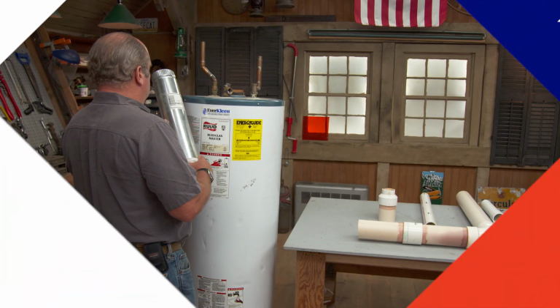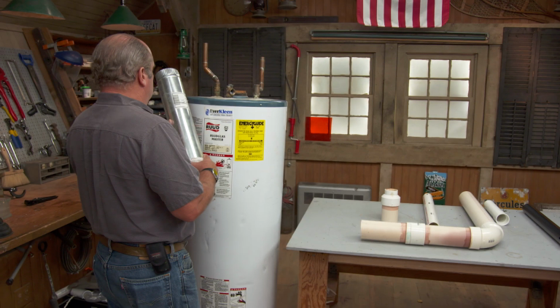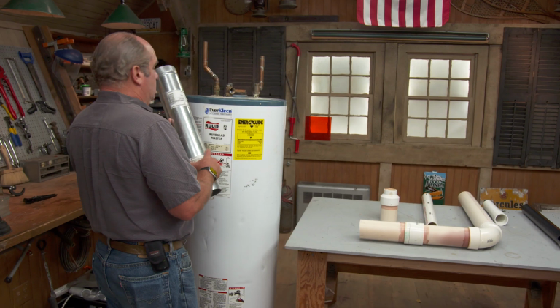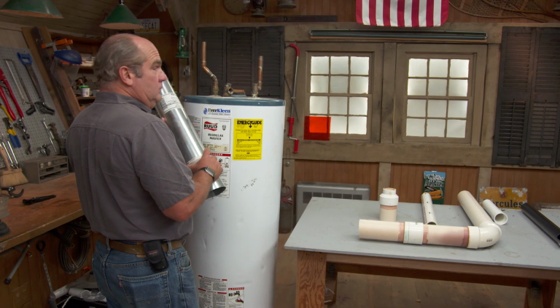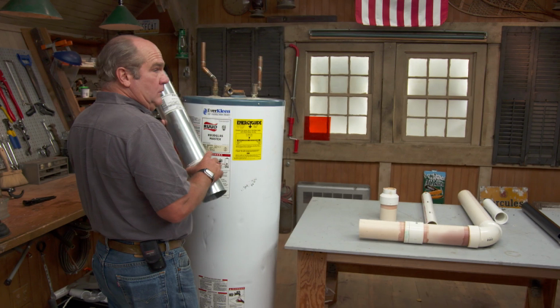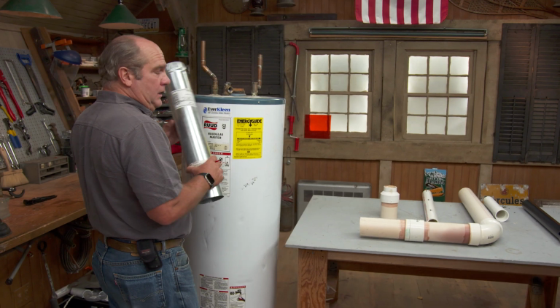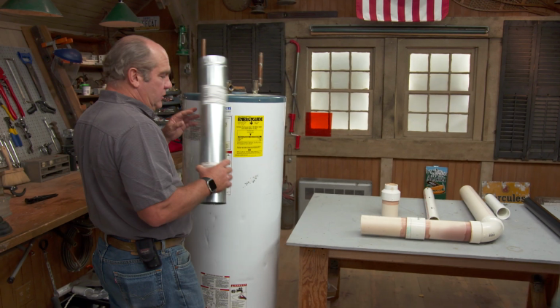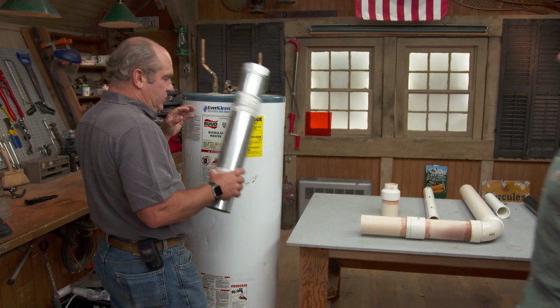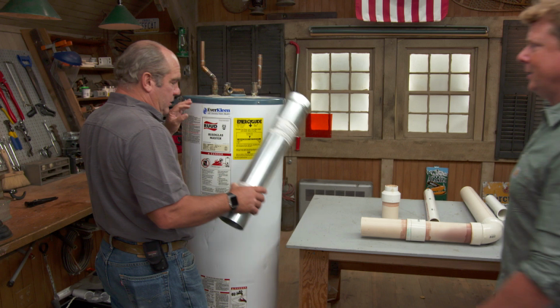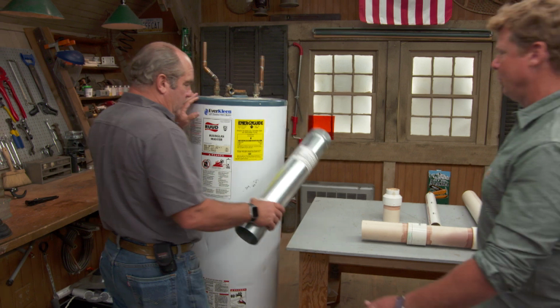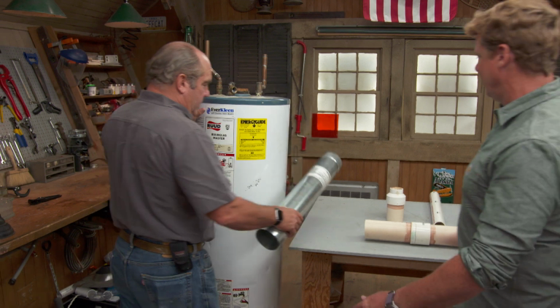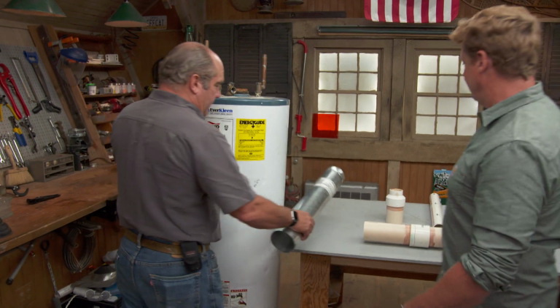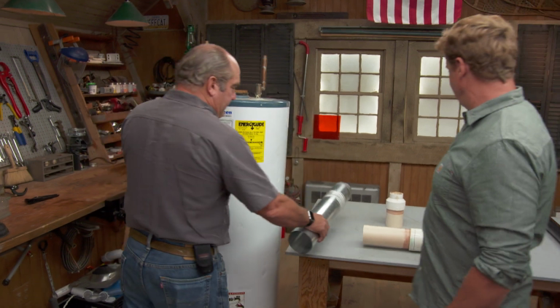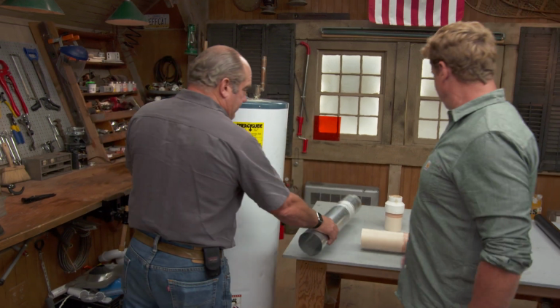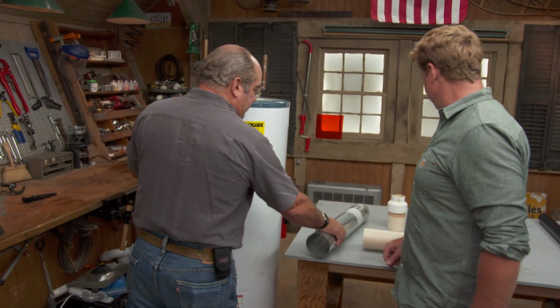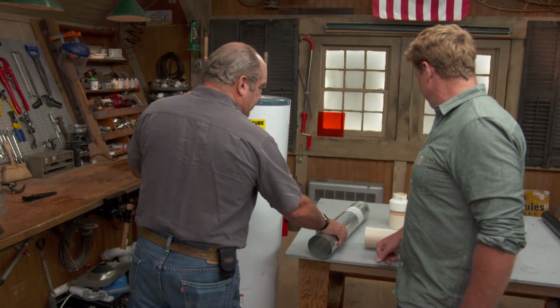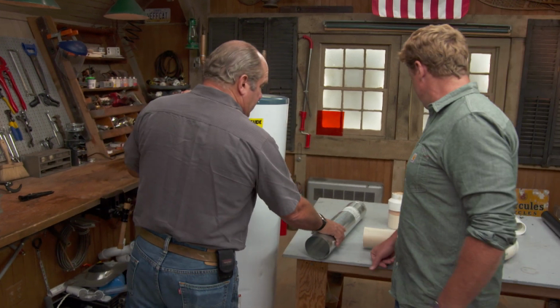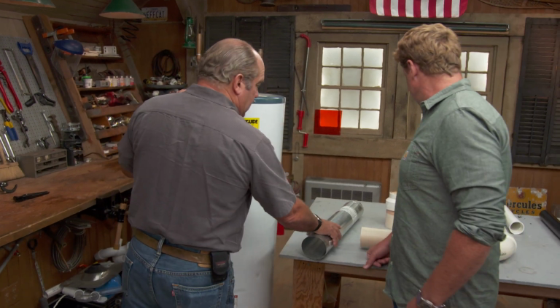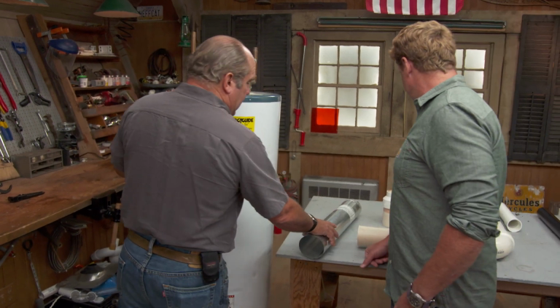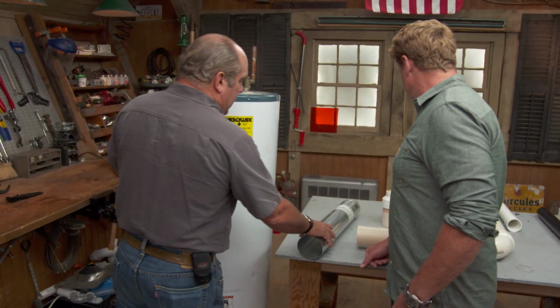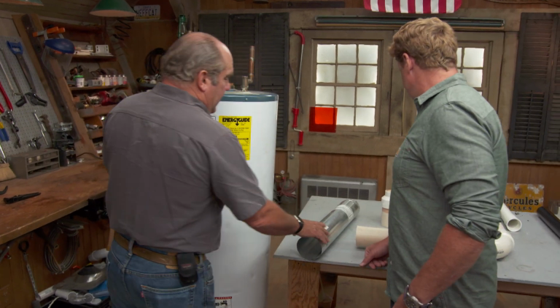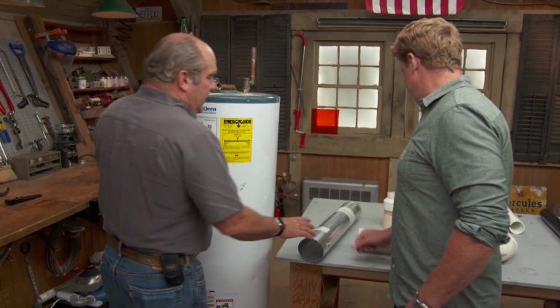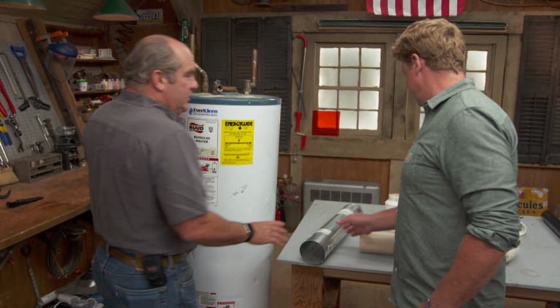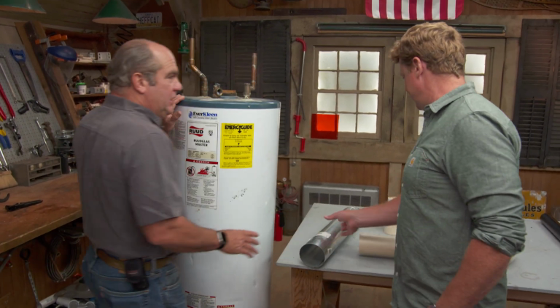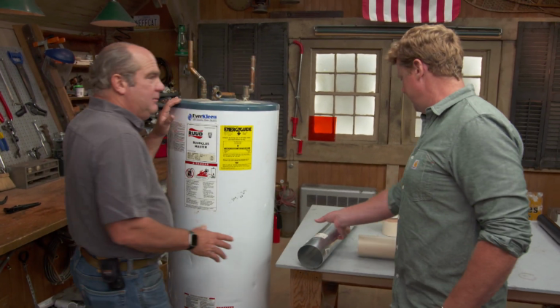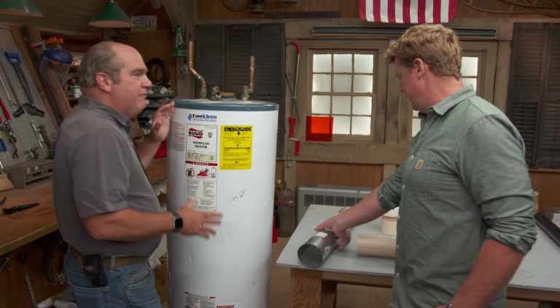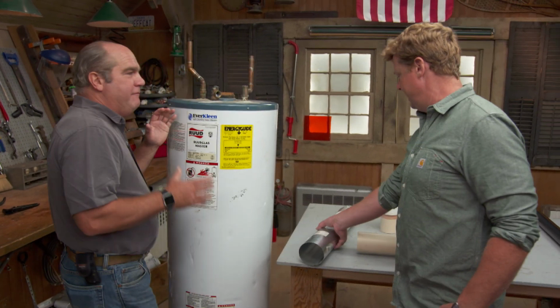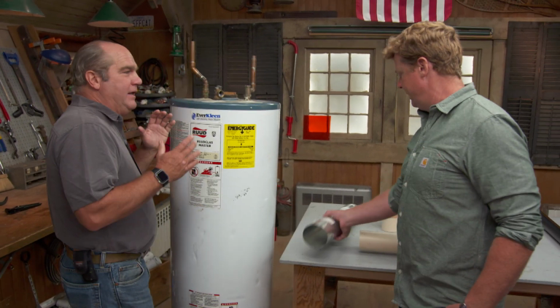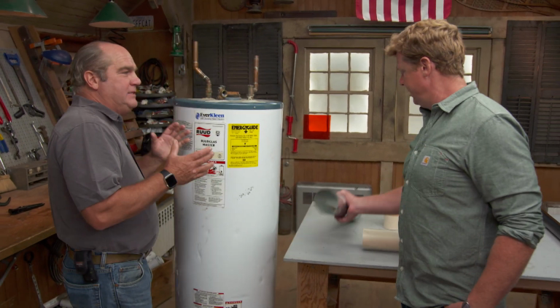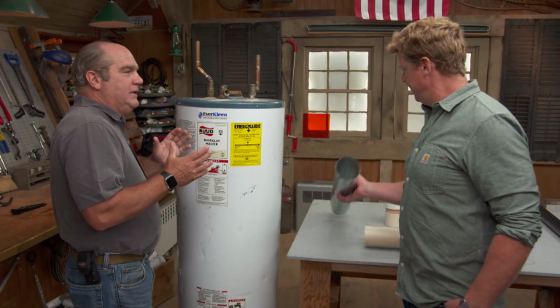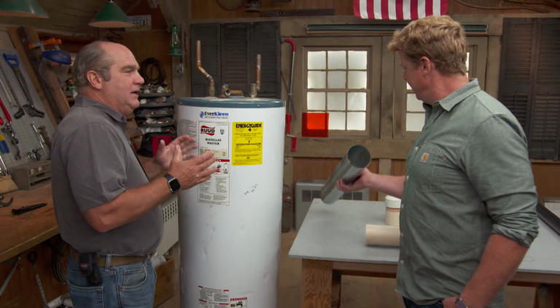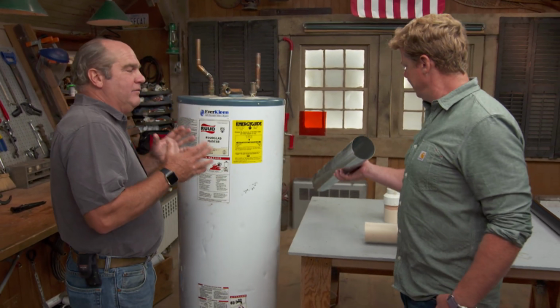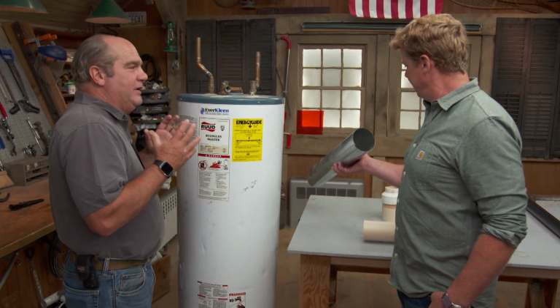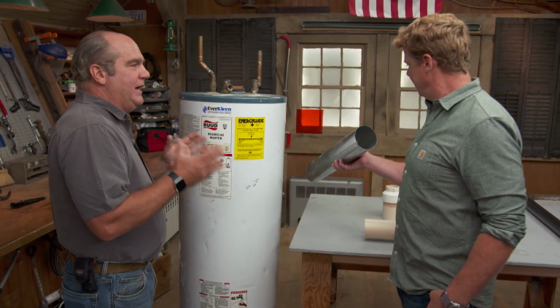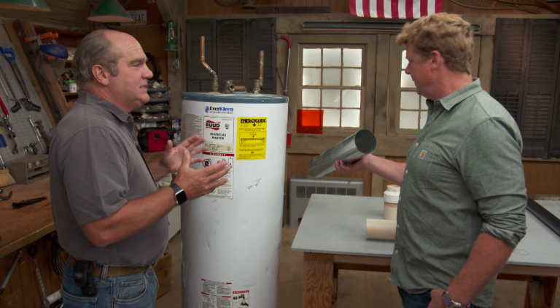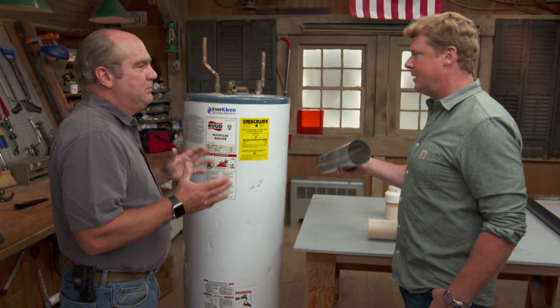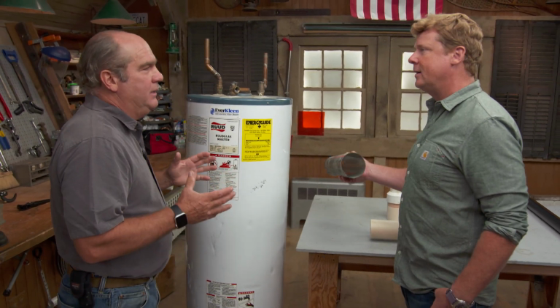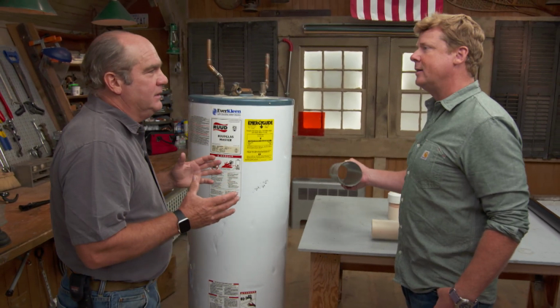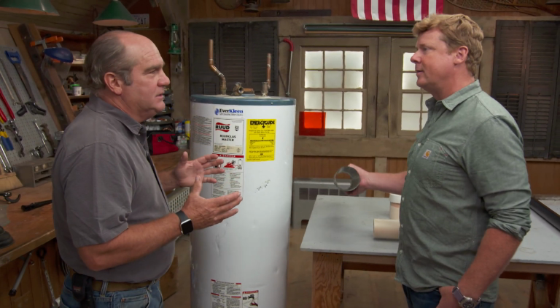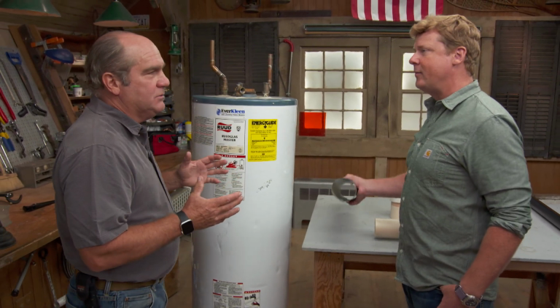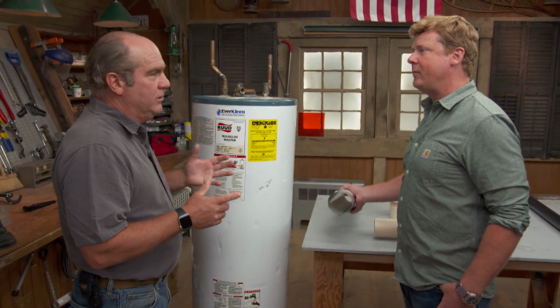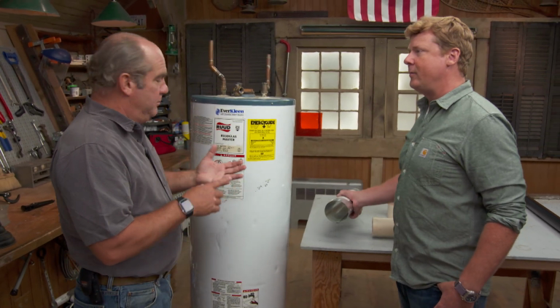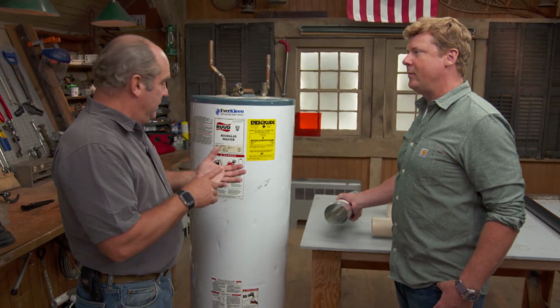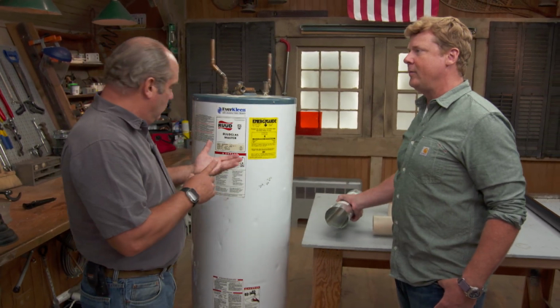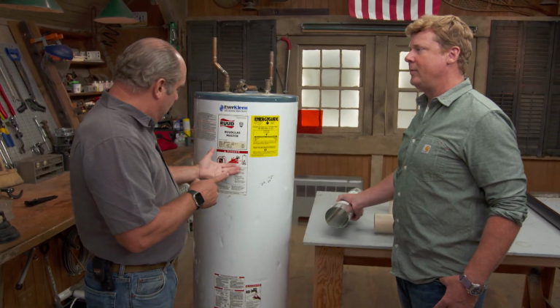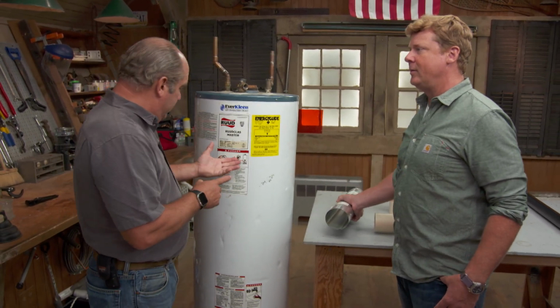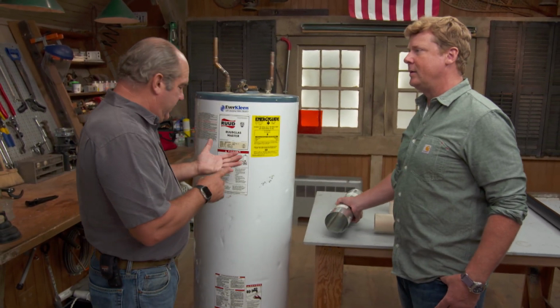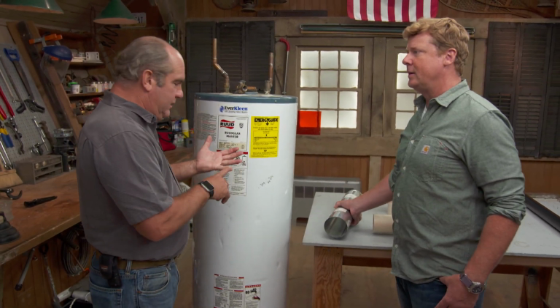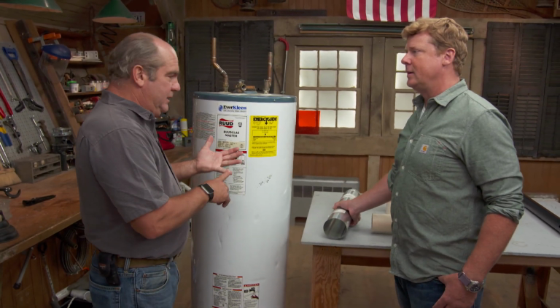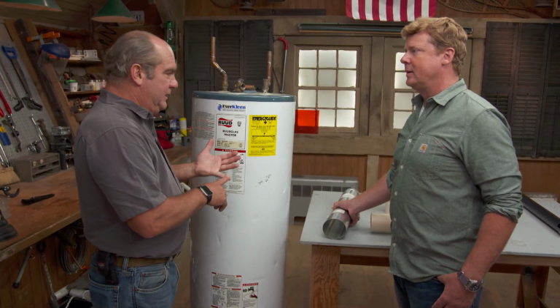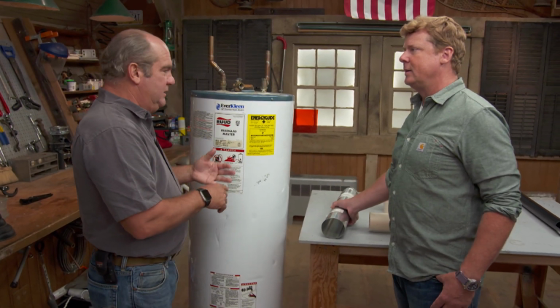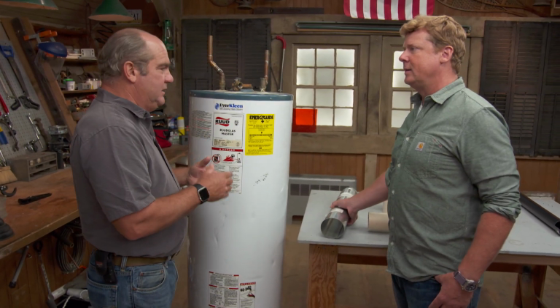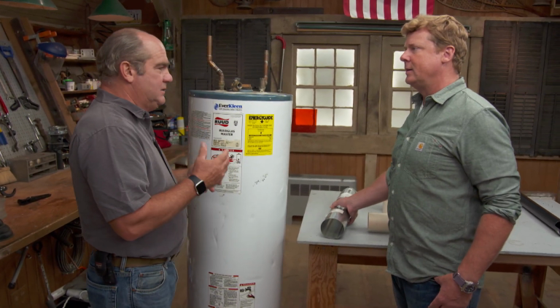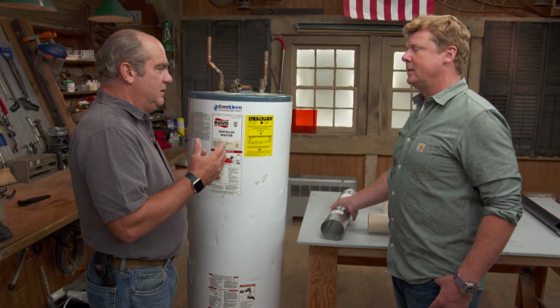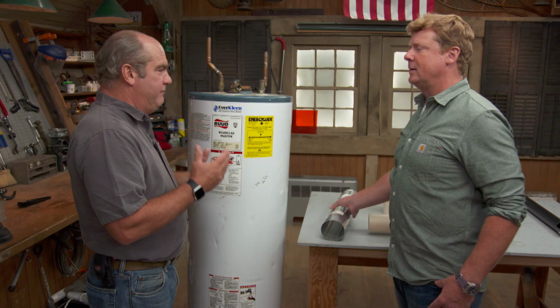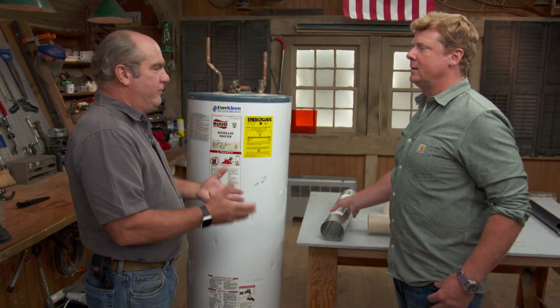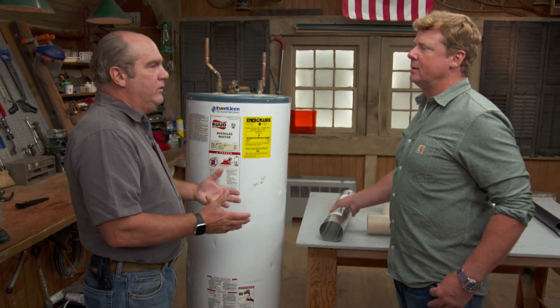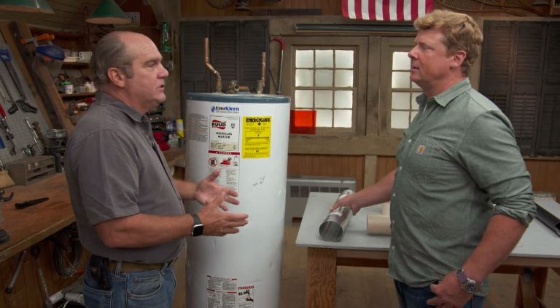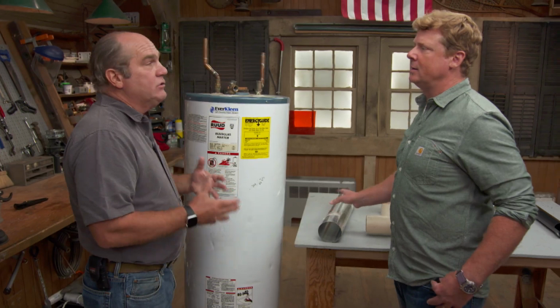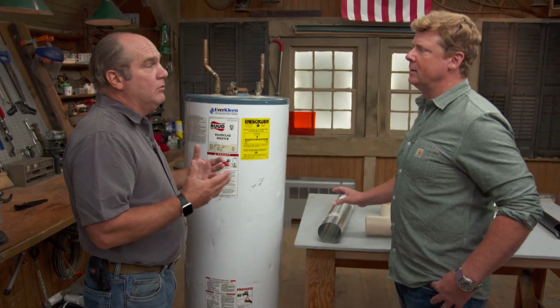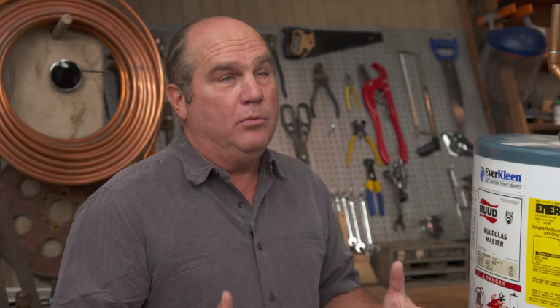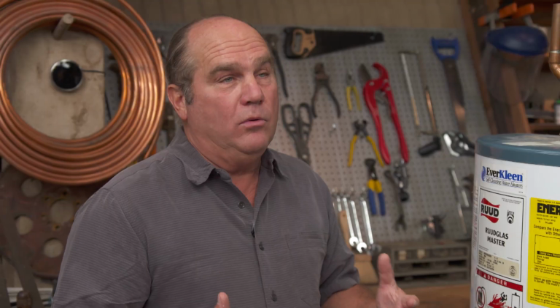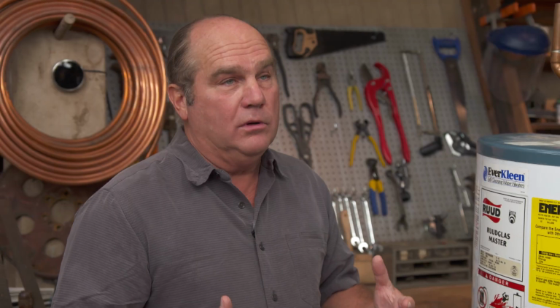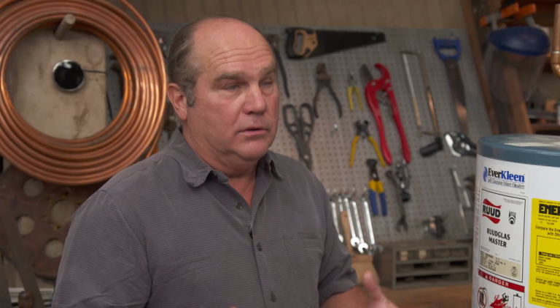Hey Richard. Hello sir, how are you? All right, what are we talking about today? Talking about venting of gas appliances, whether it be a water heater like this, a furnace, or a boiler.